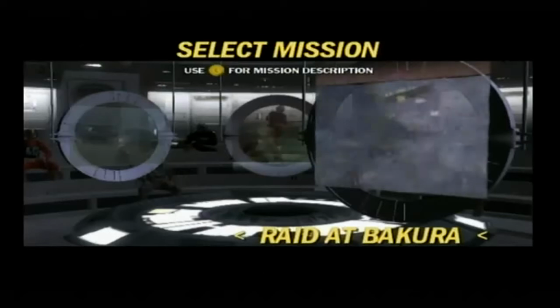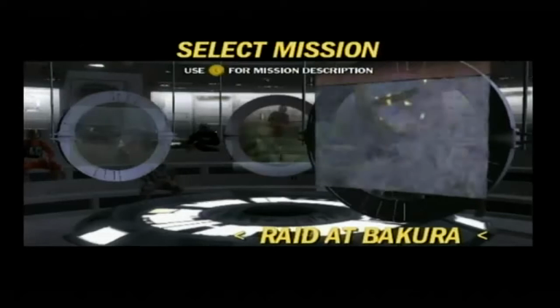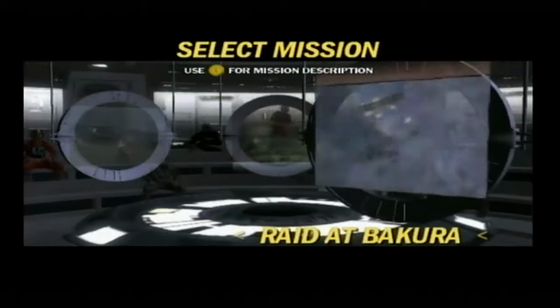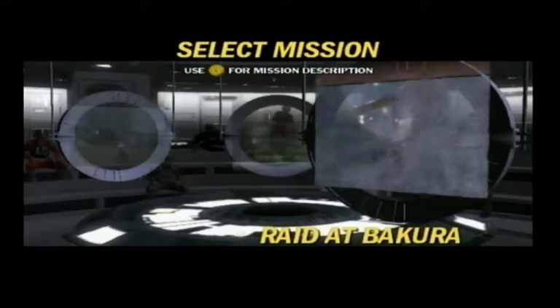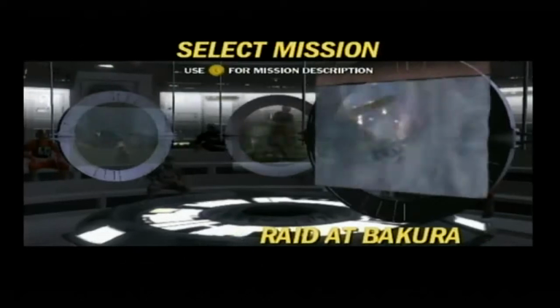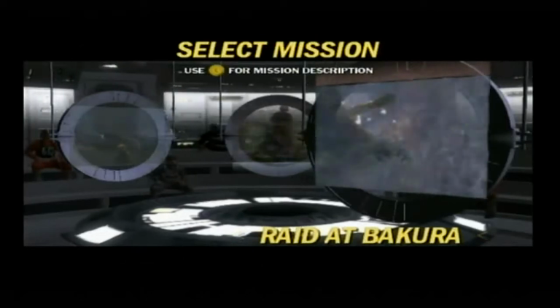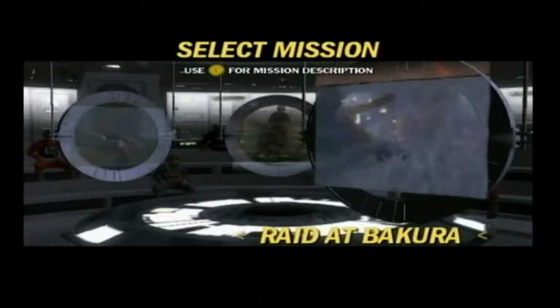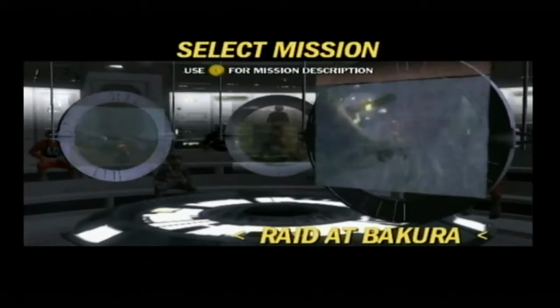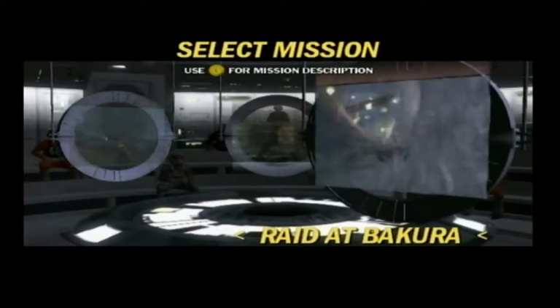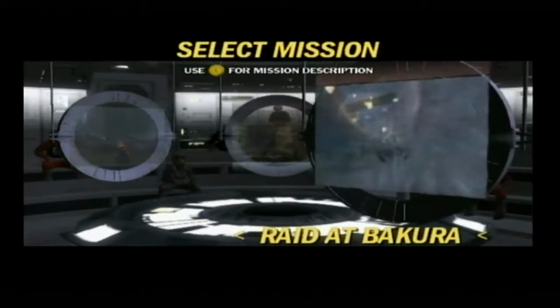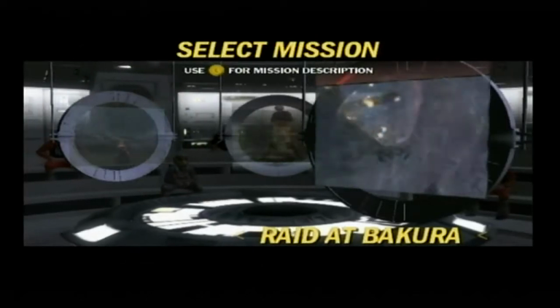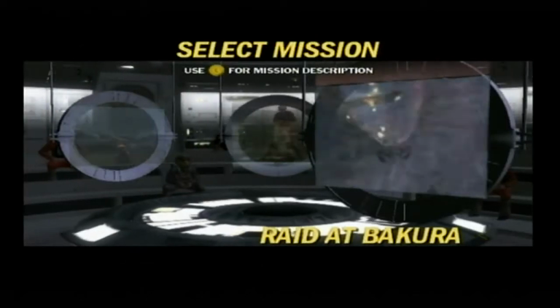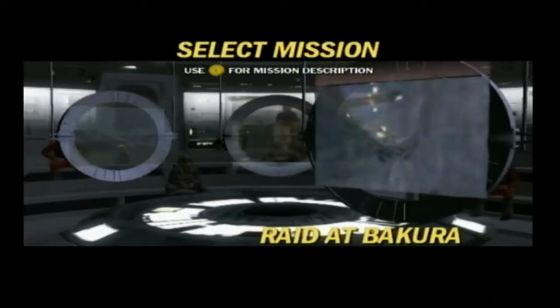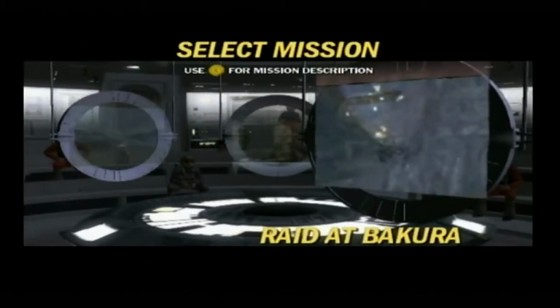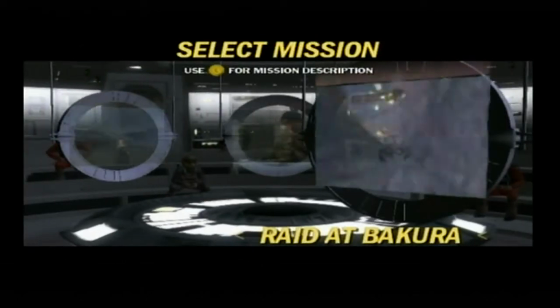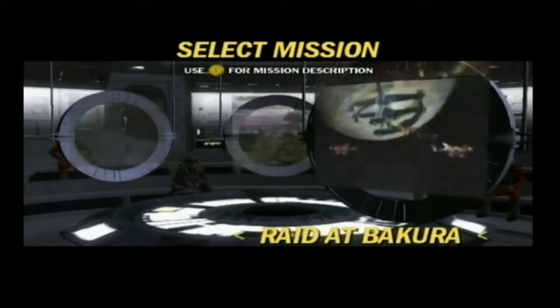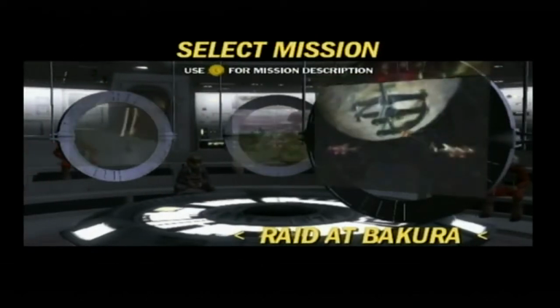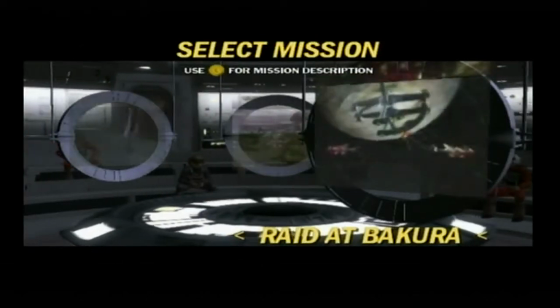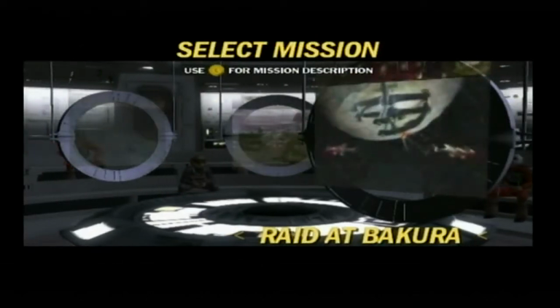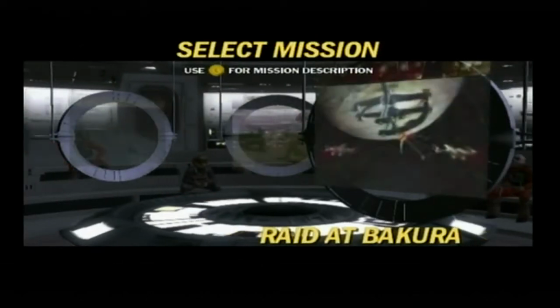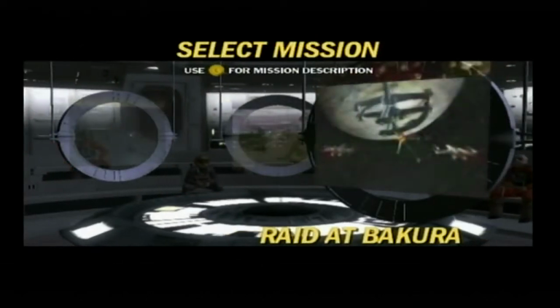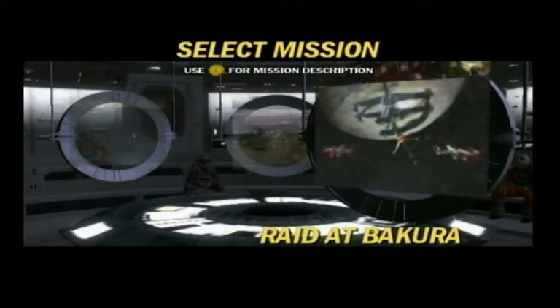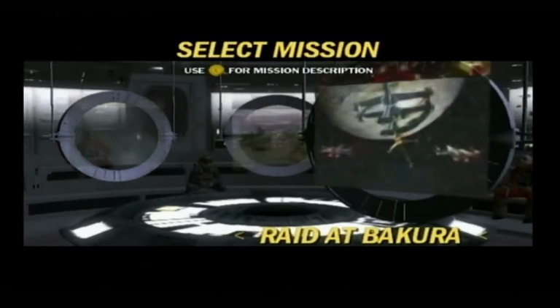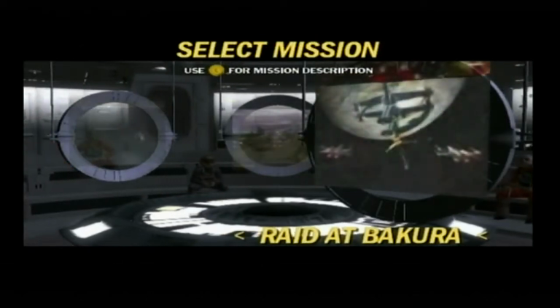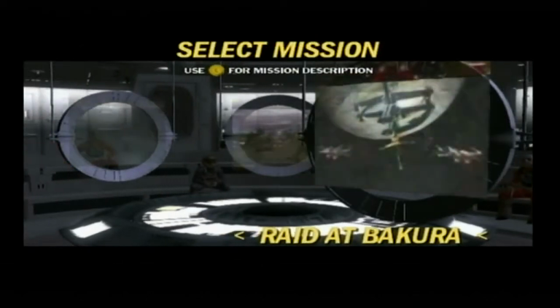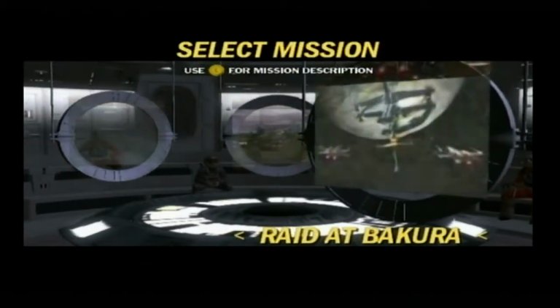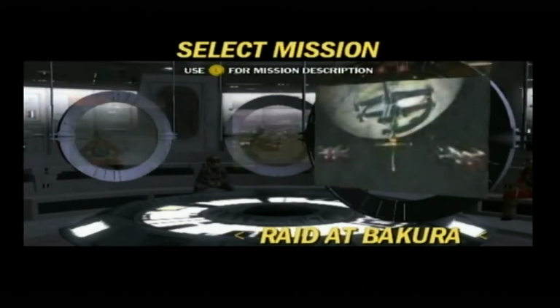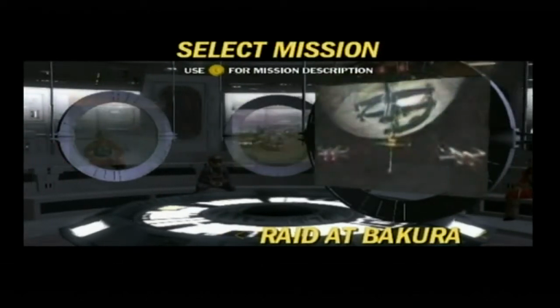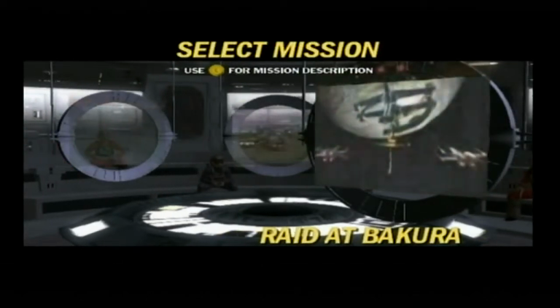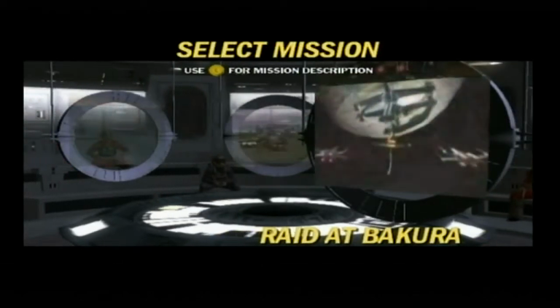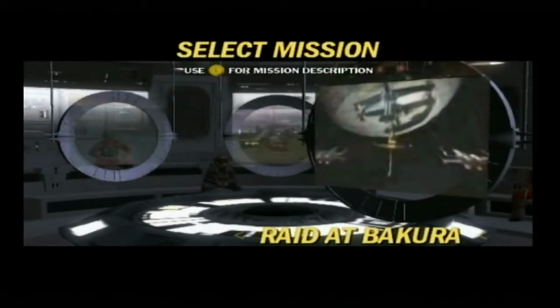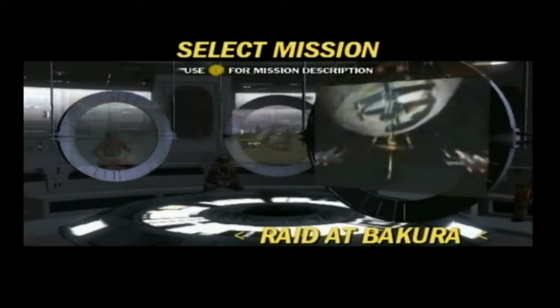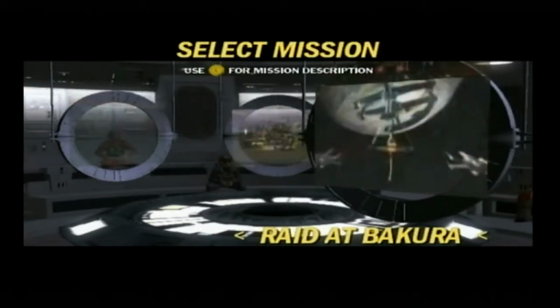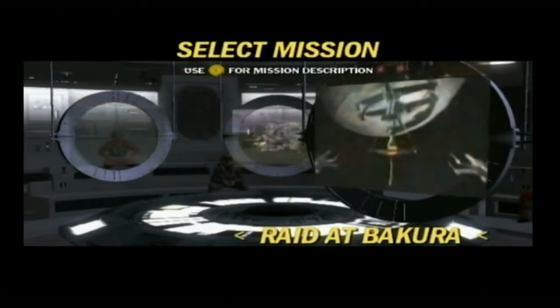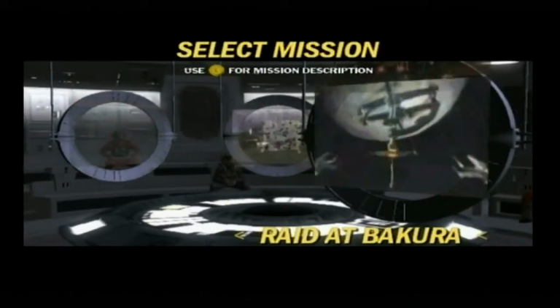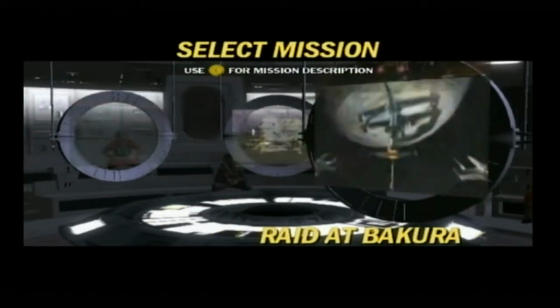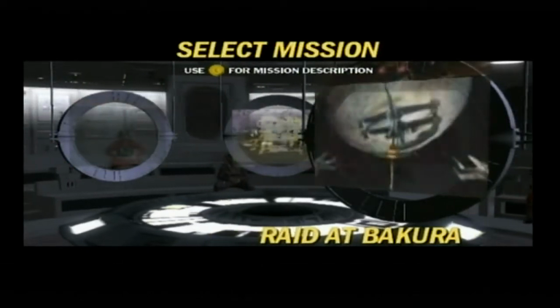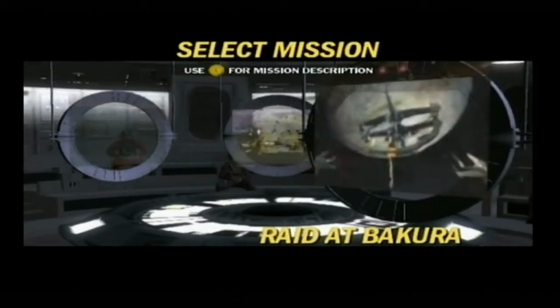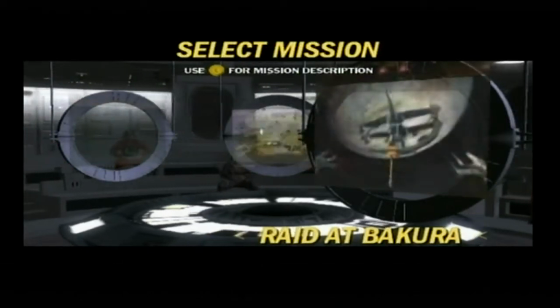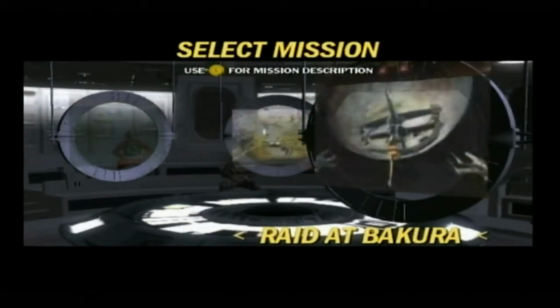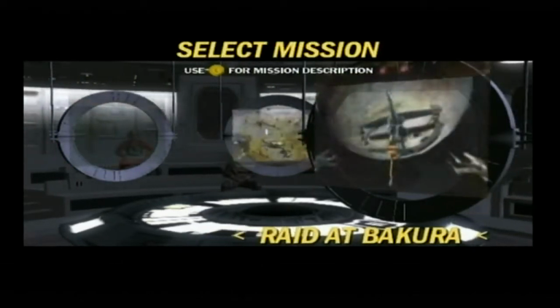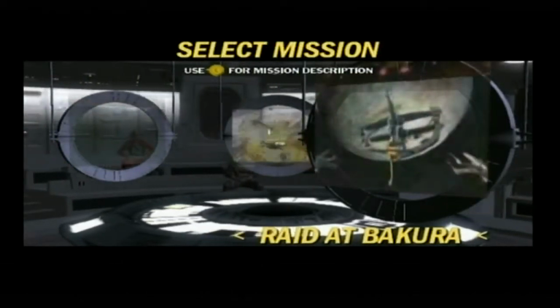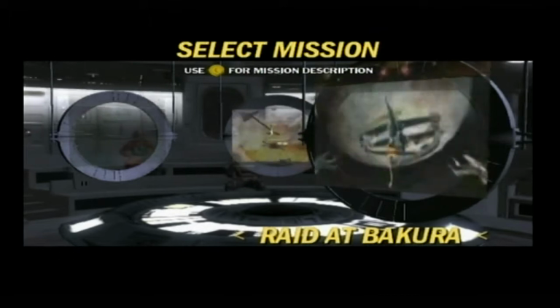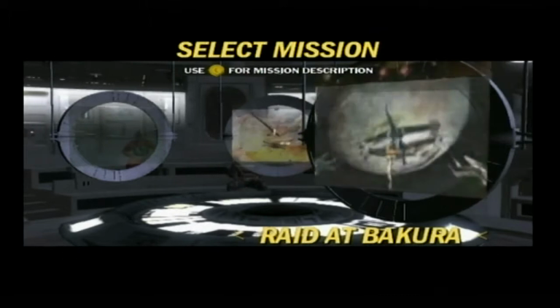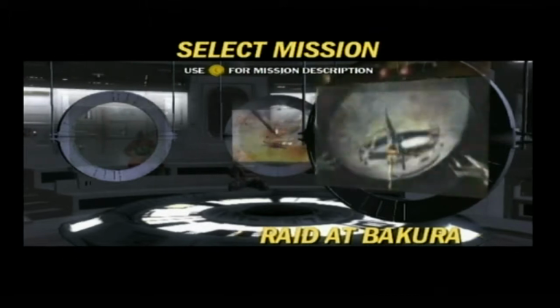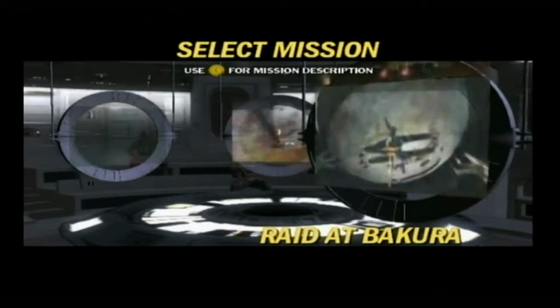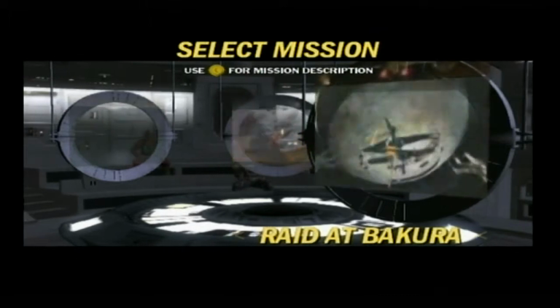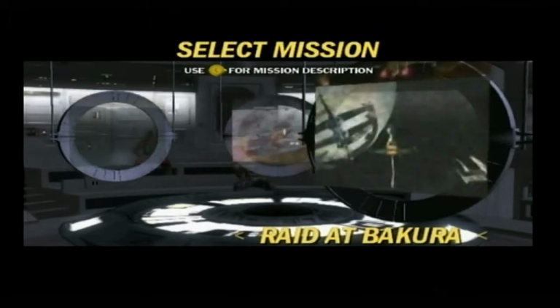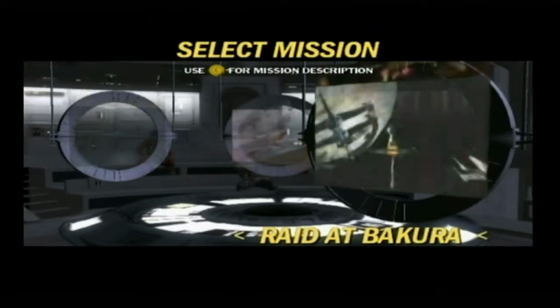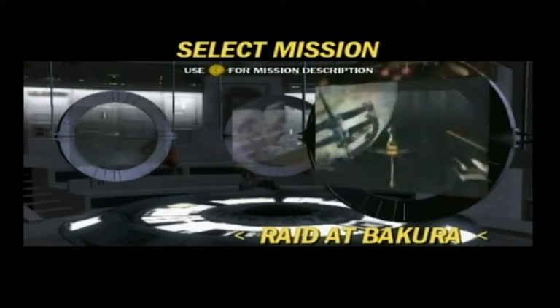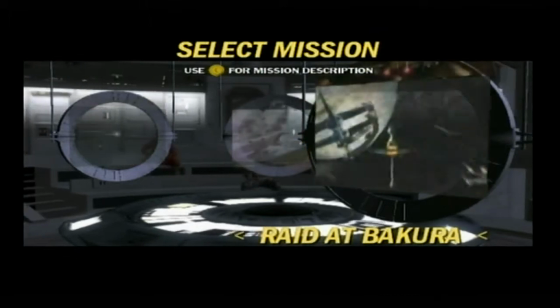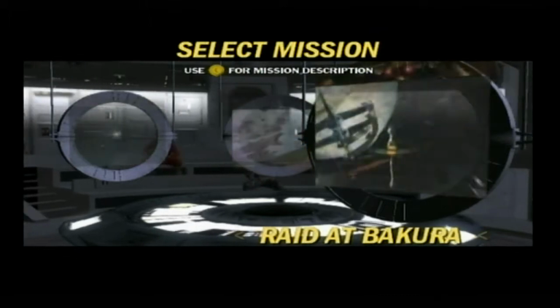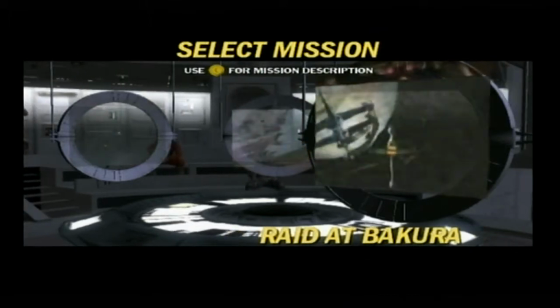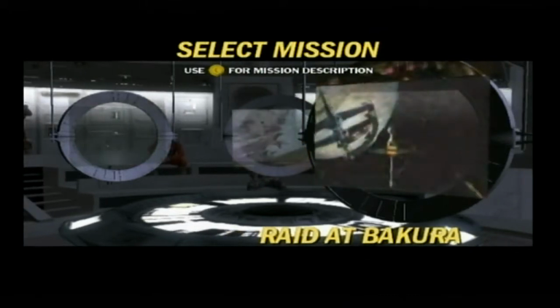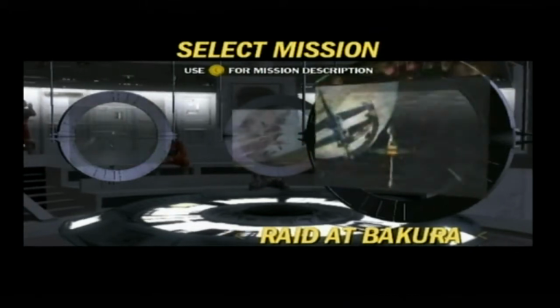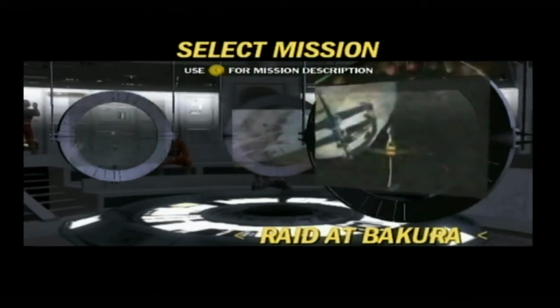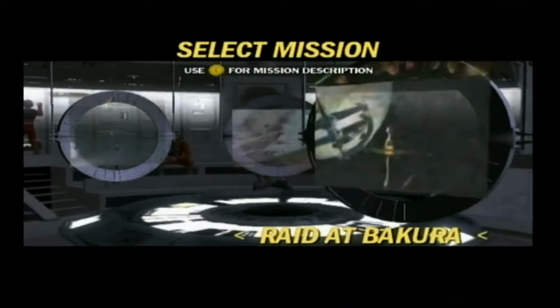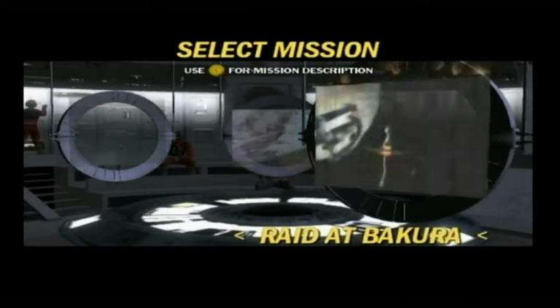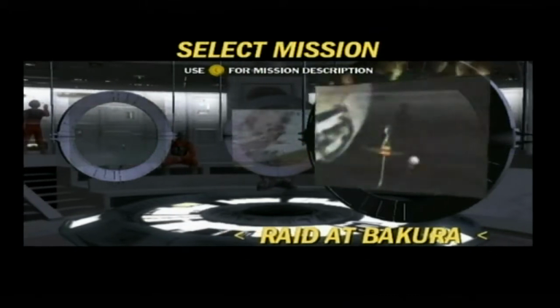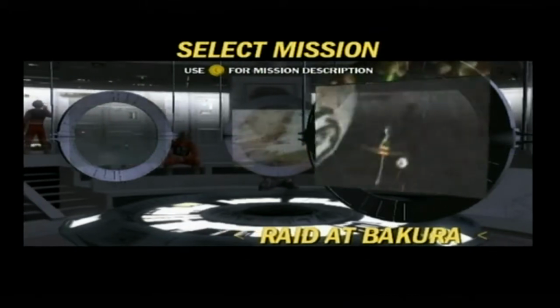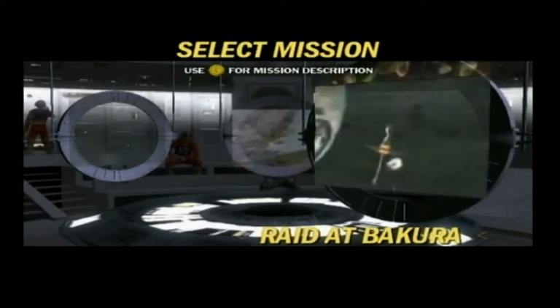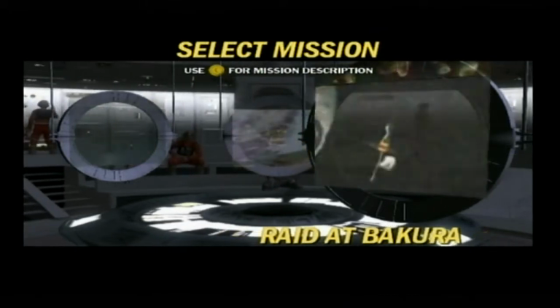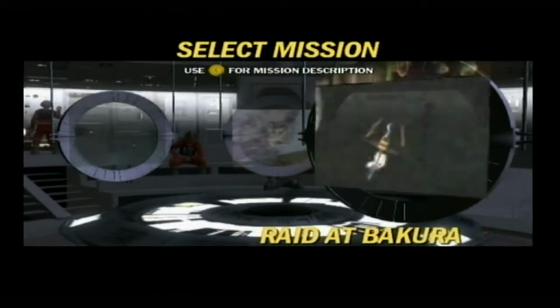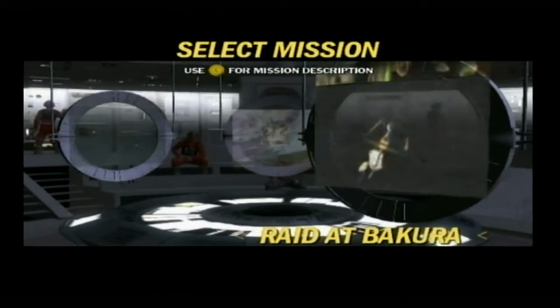The orbiting Bakura. Disable the Imperial transports and give the Rebel evacuation teams time to offload the prisoners from Hawth.